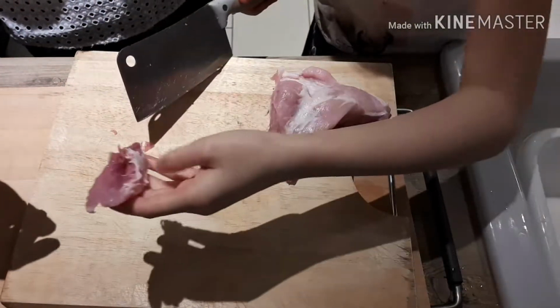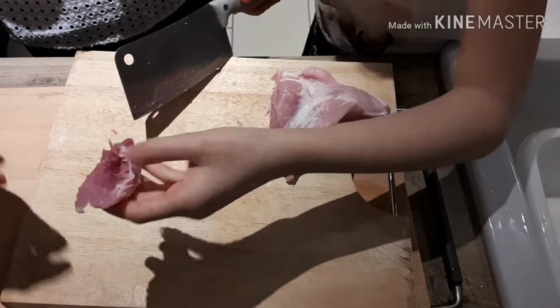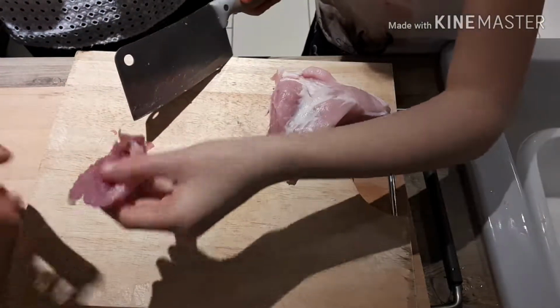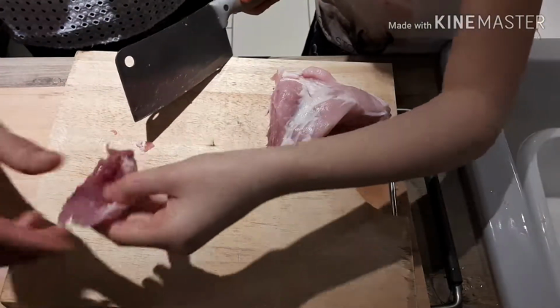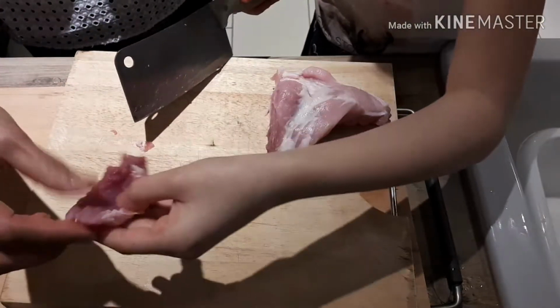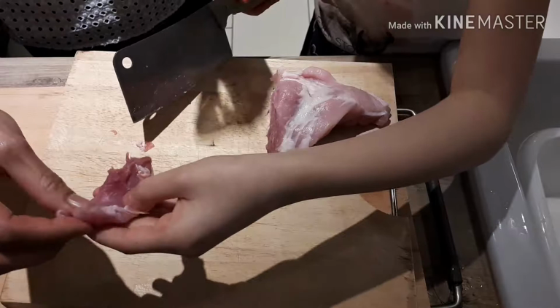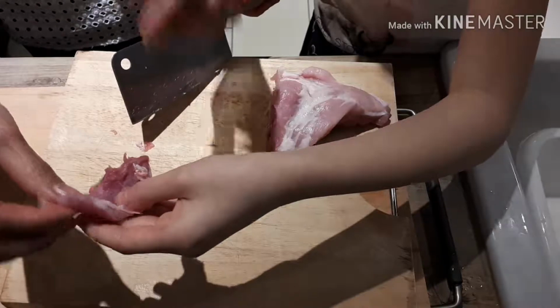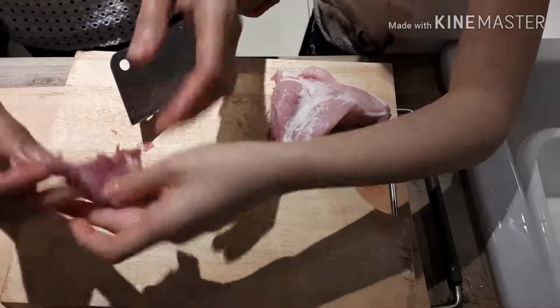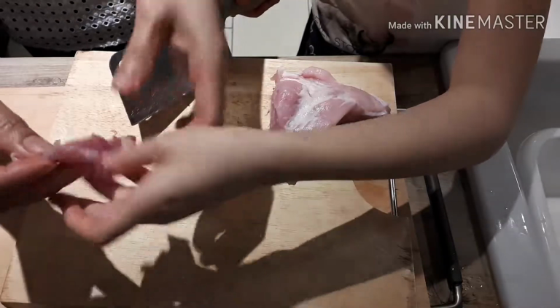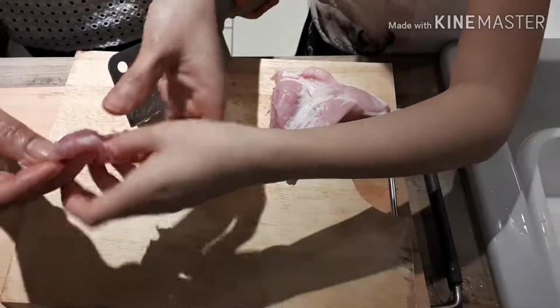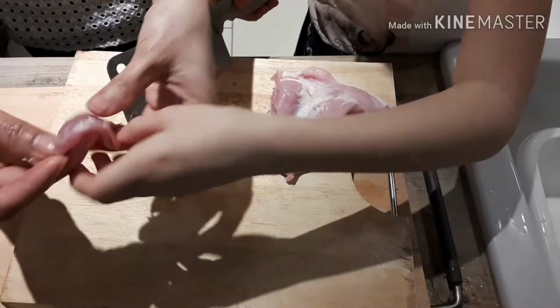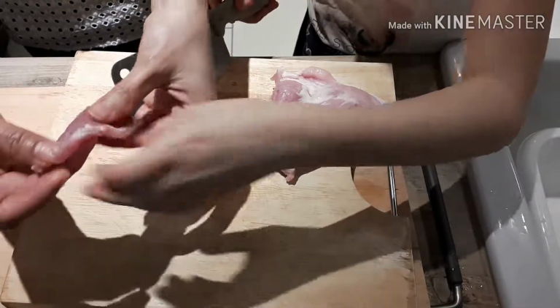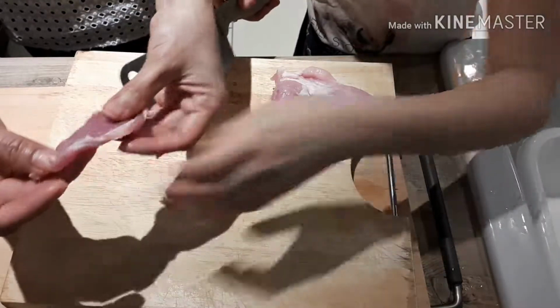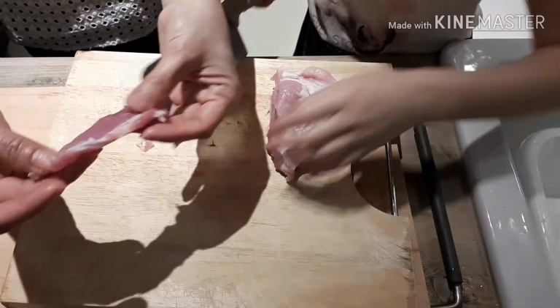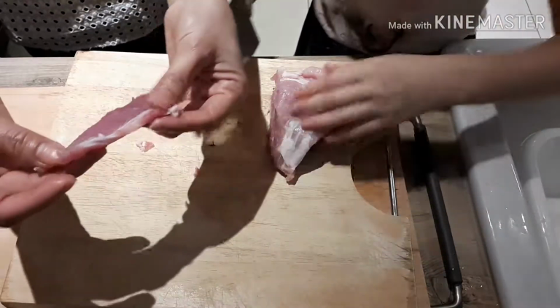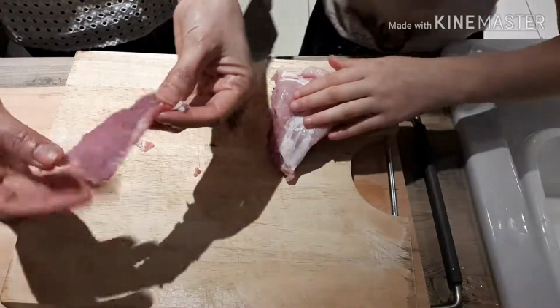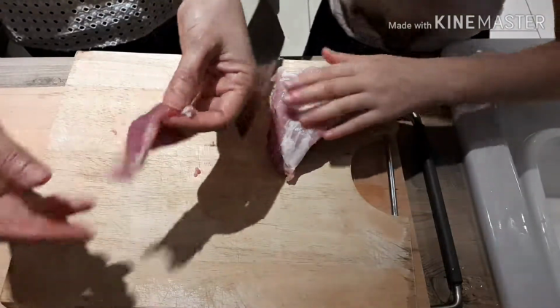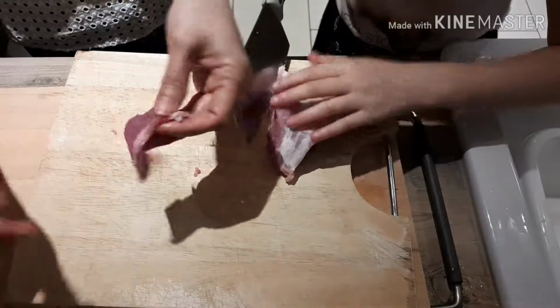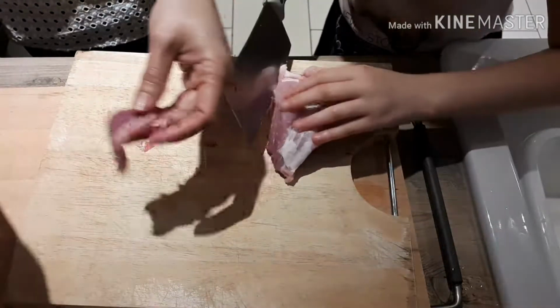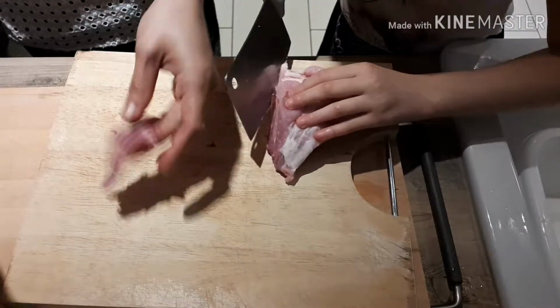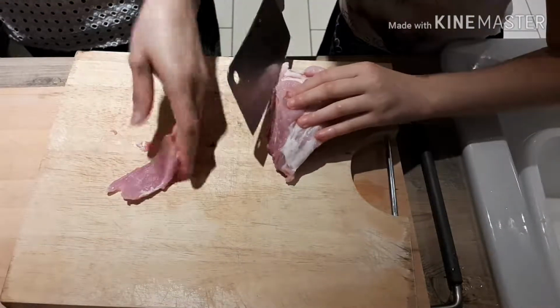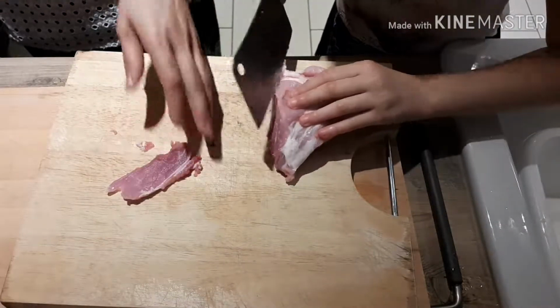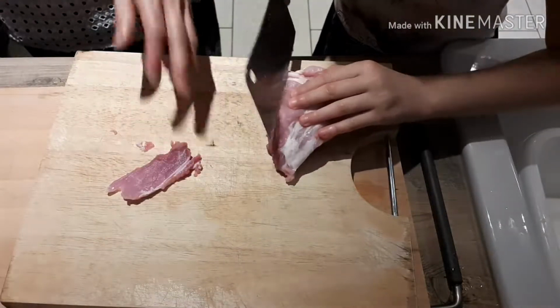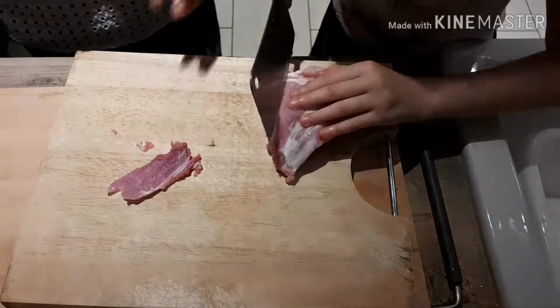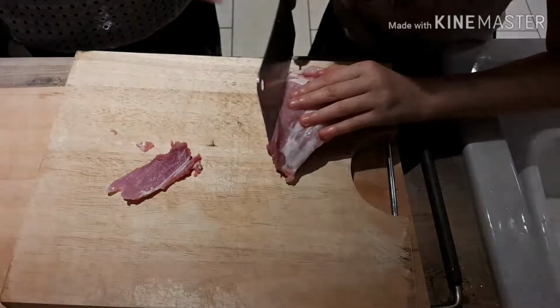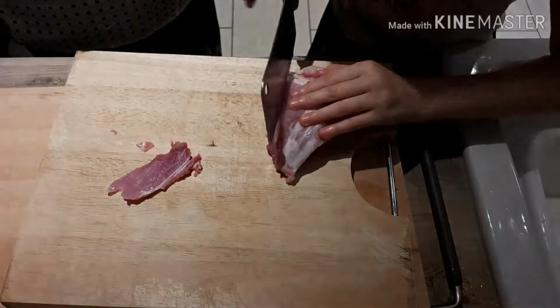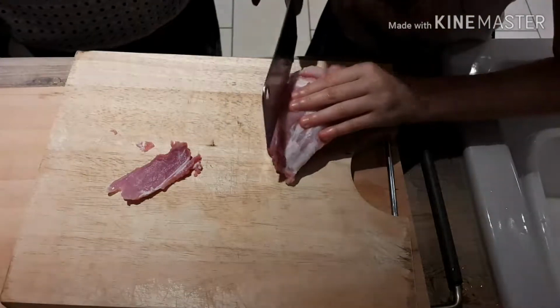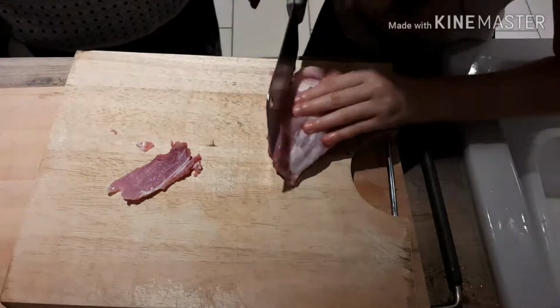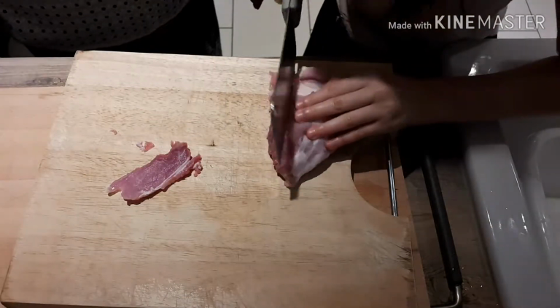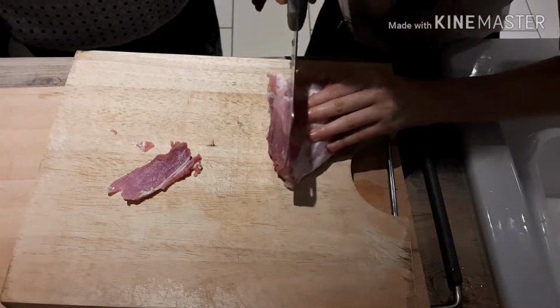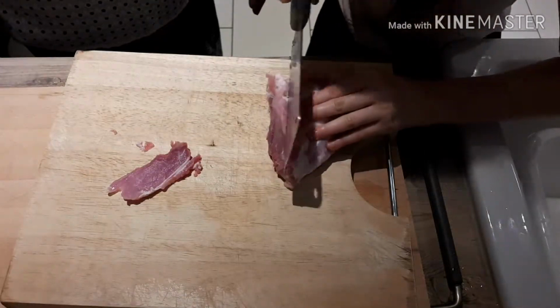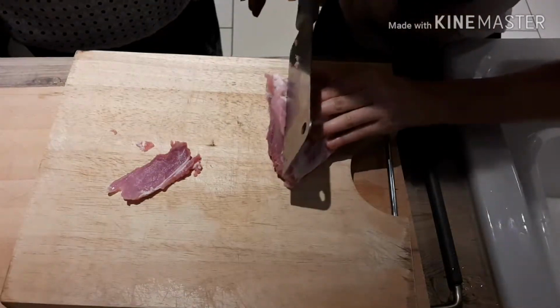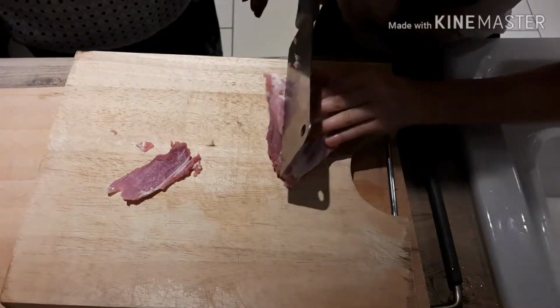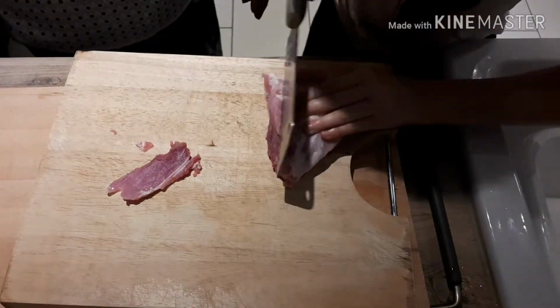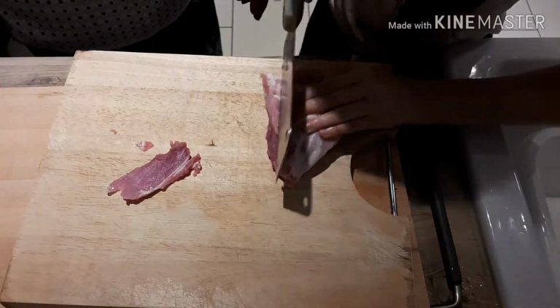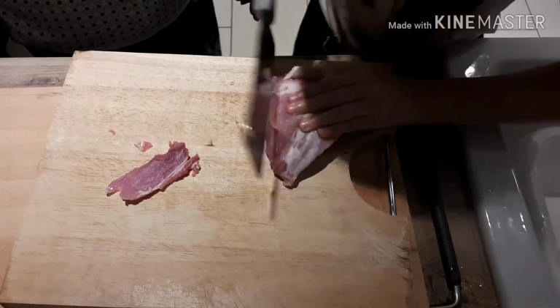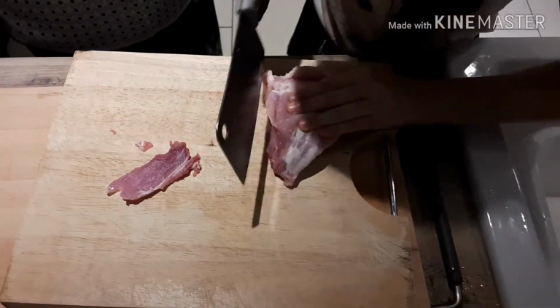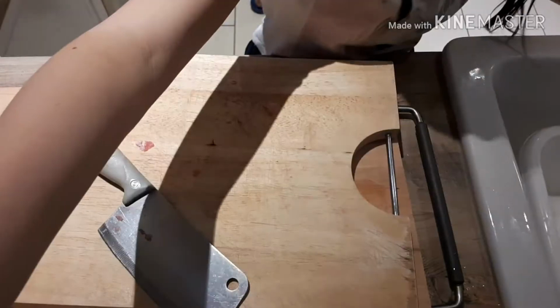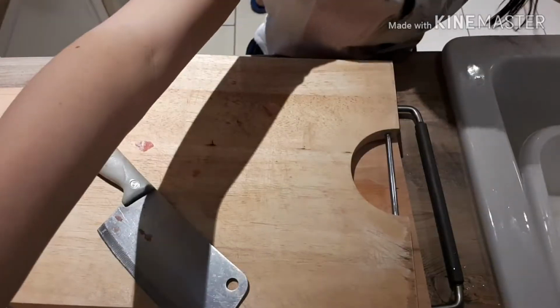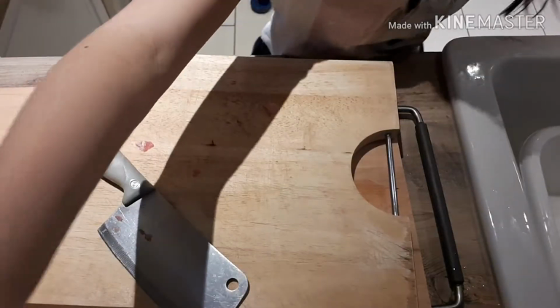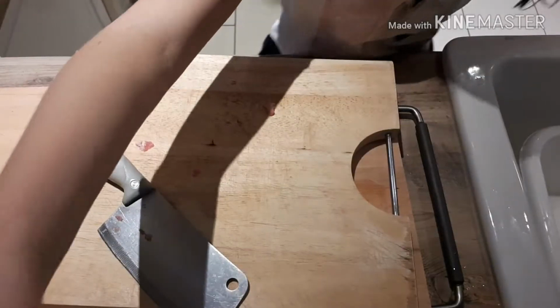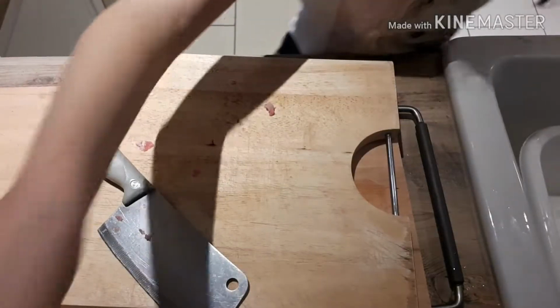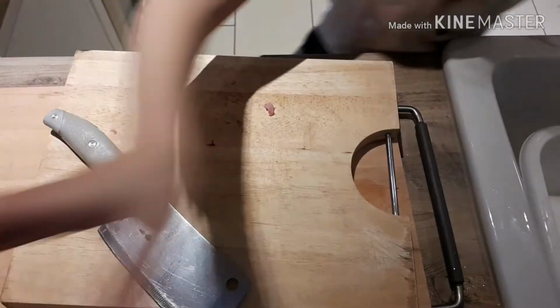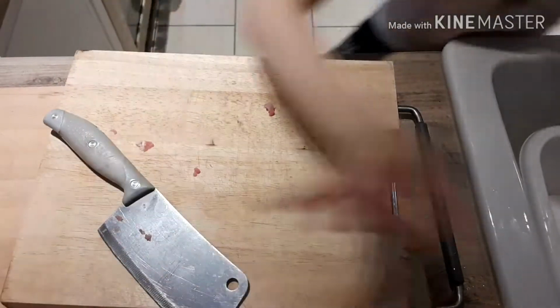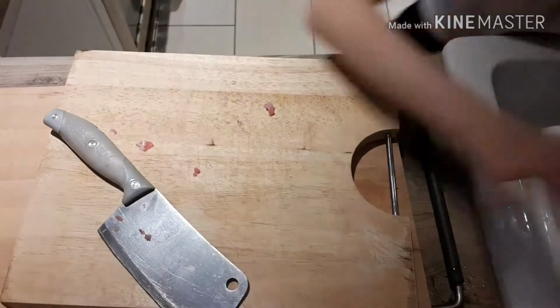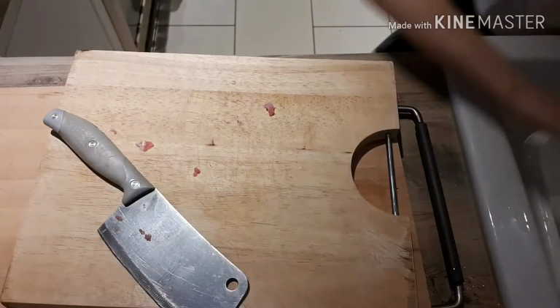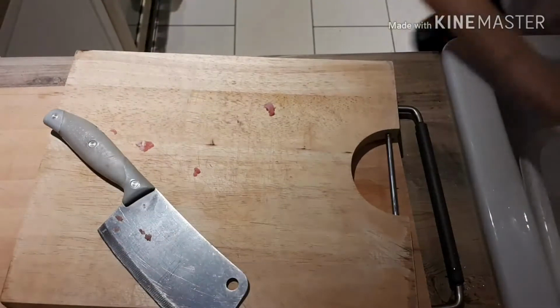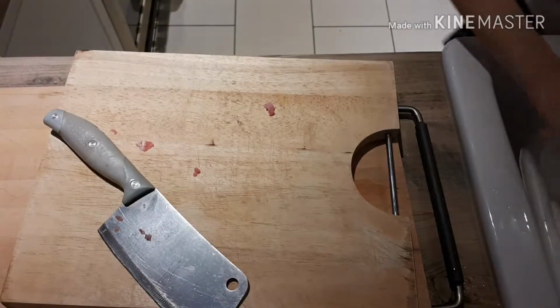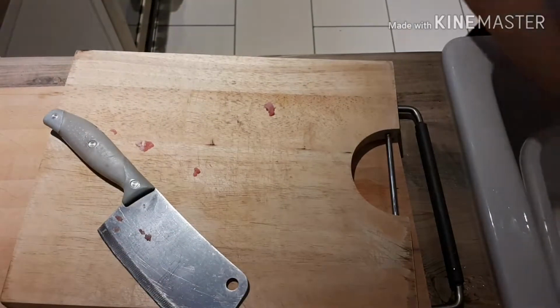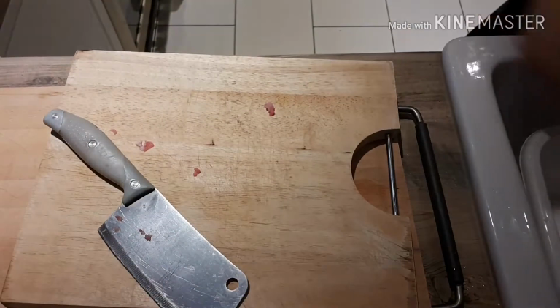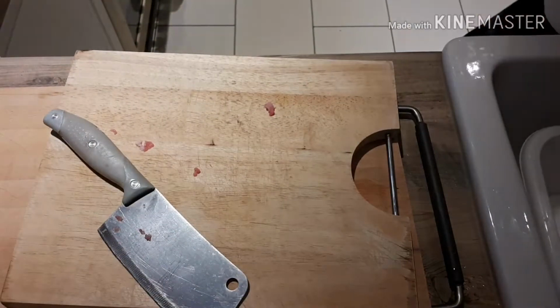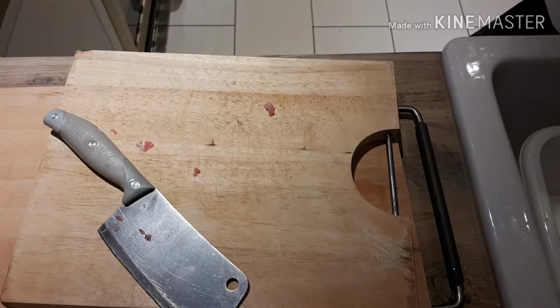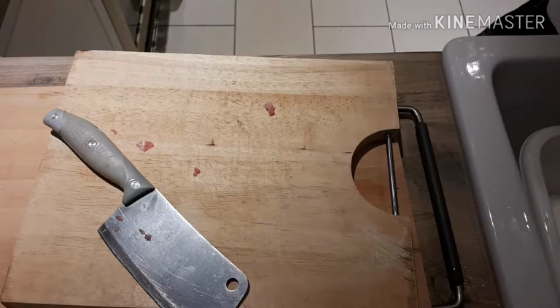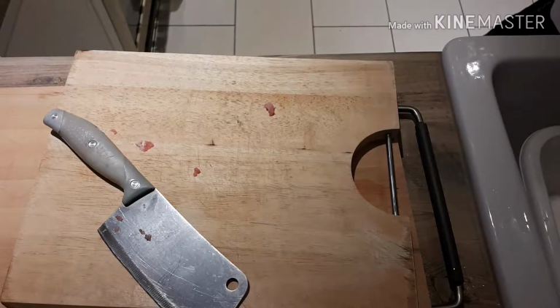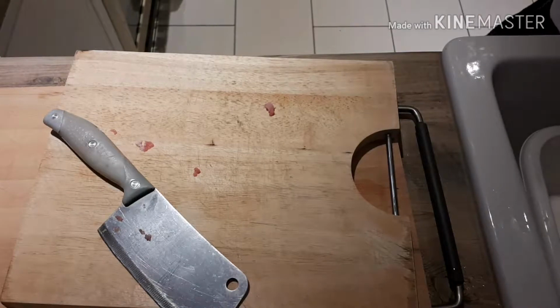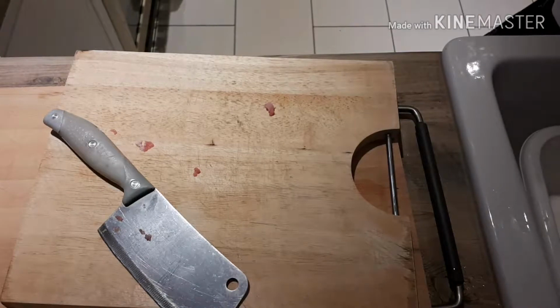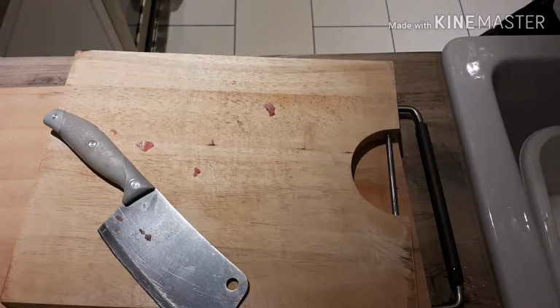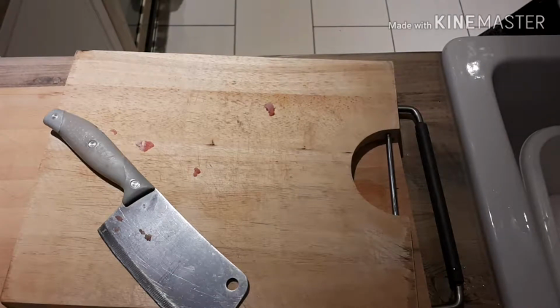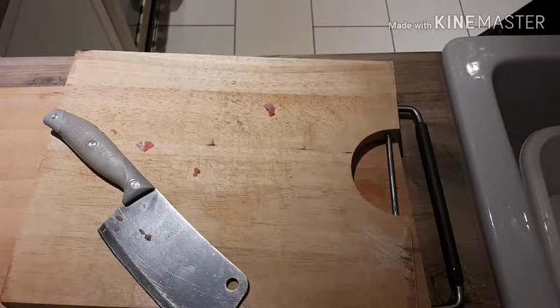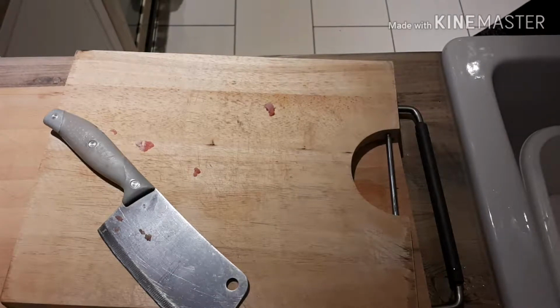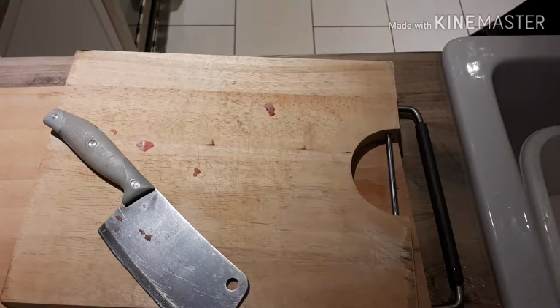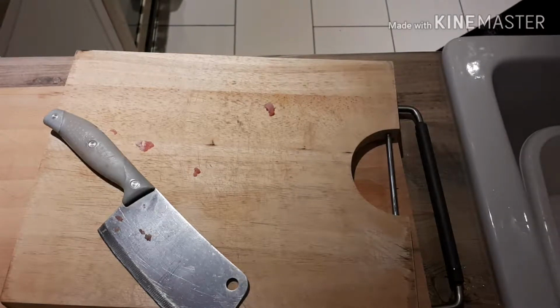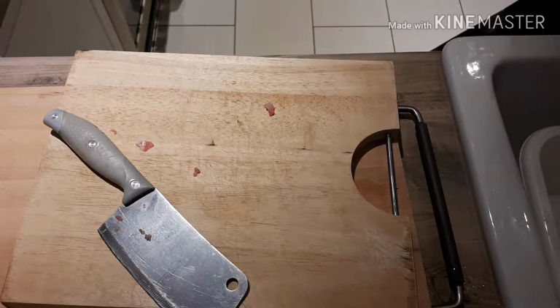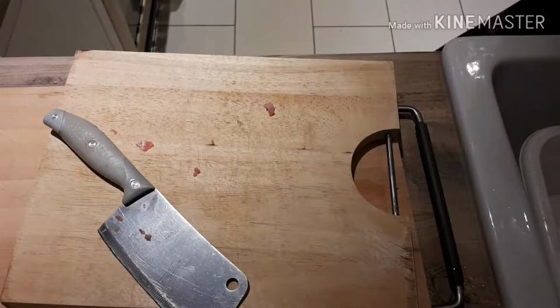I cut it! Mom, I'm going to cut it. Remember, you got to wash your hands afterwards.